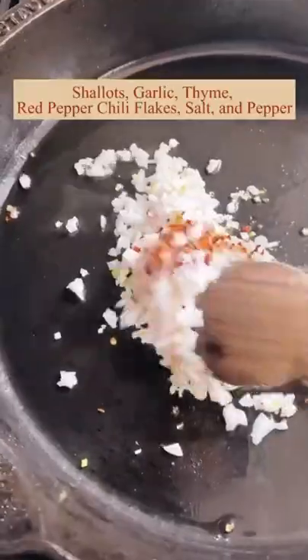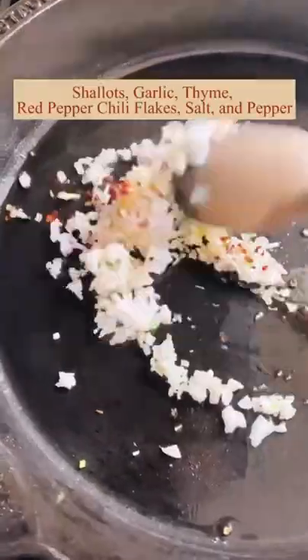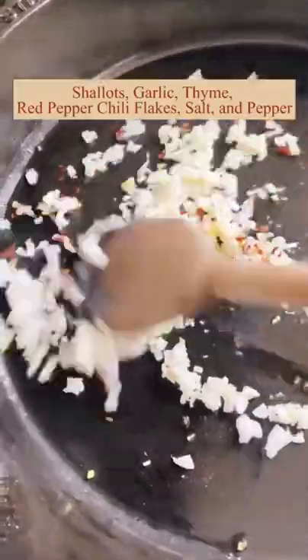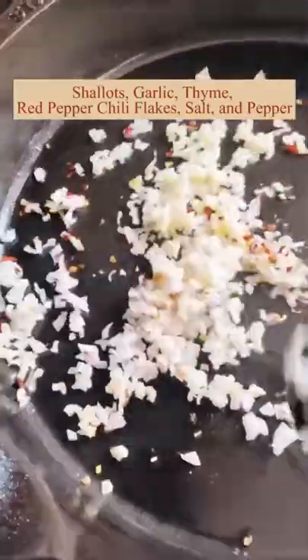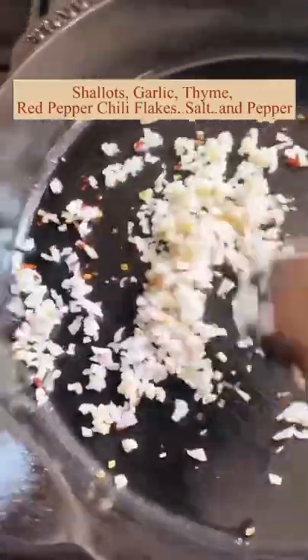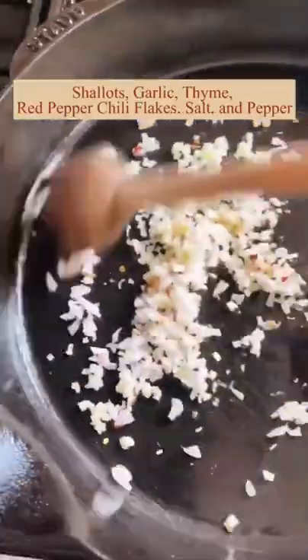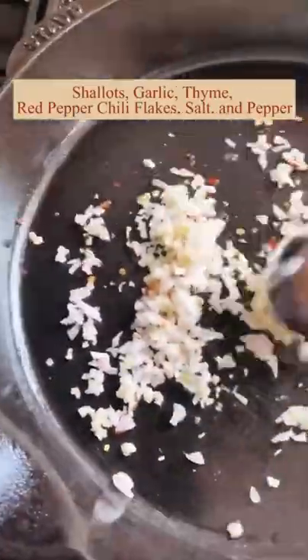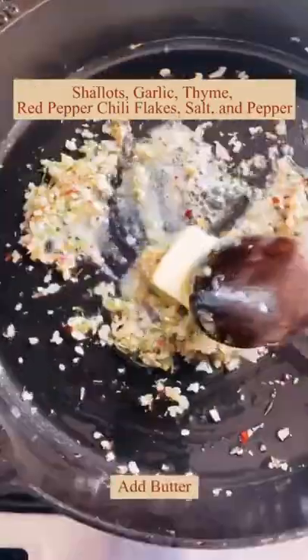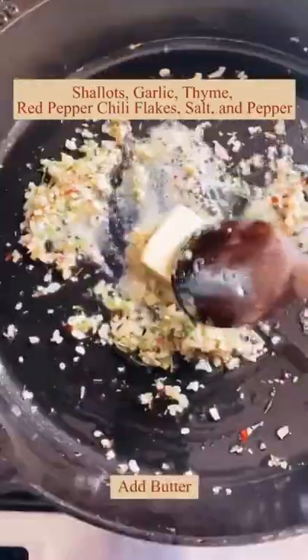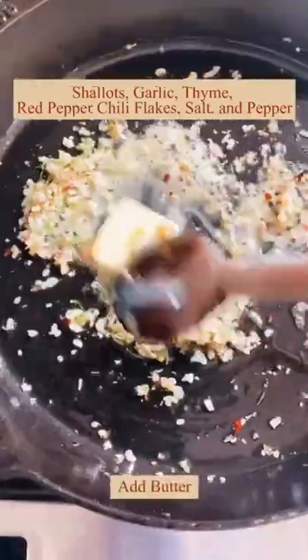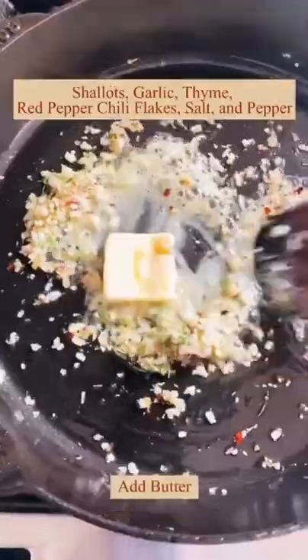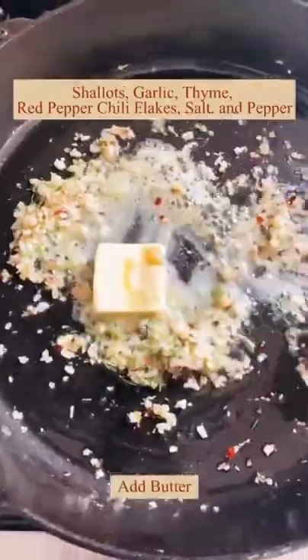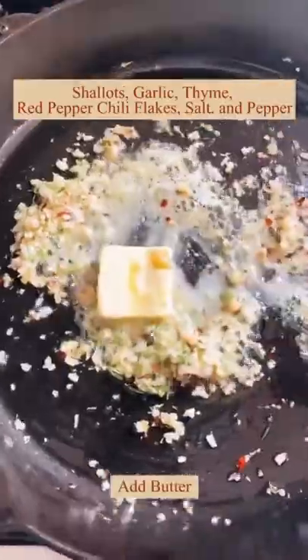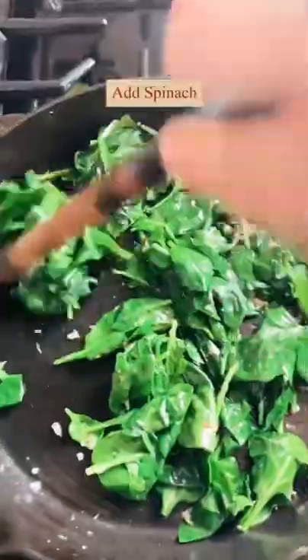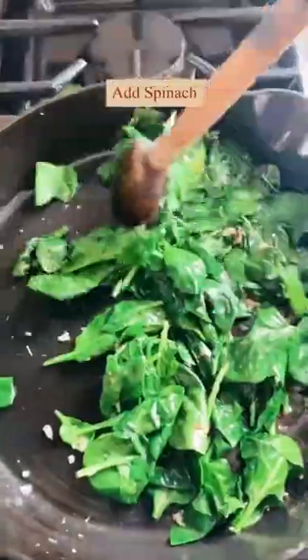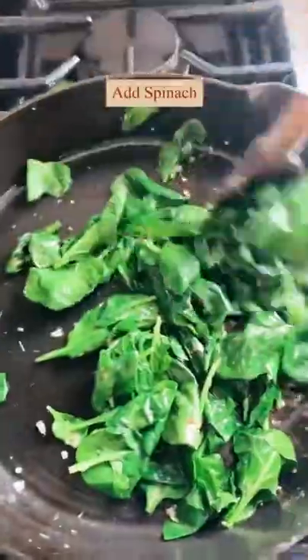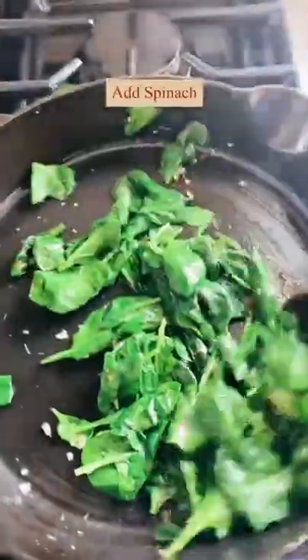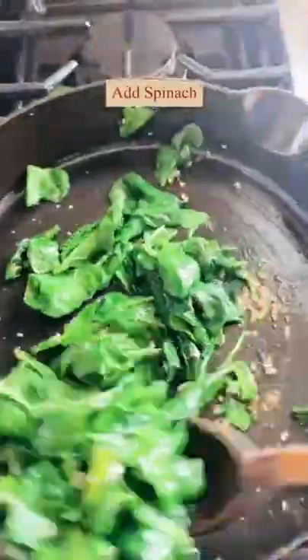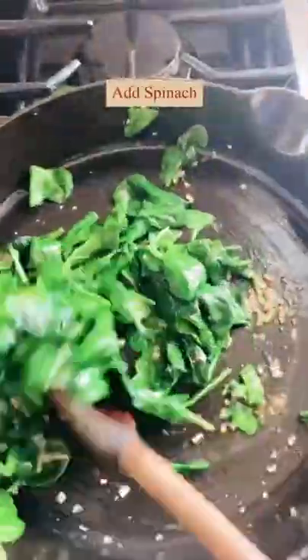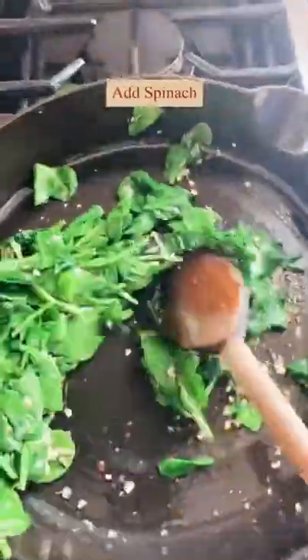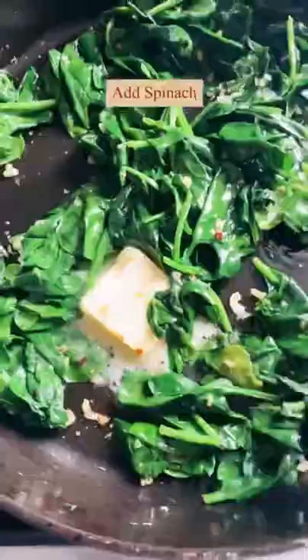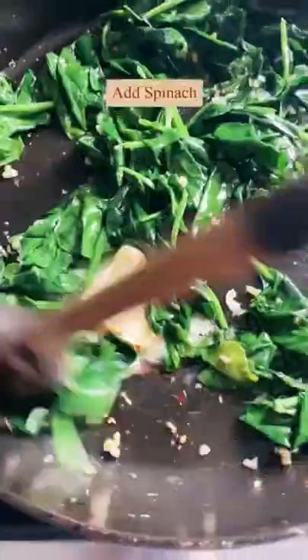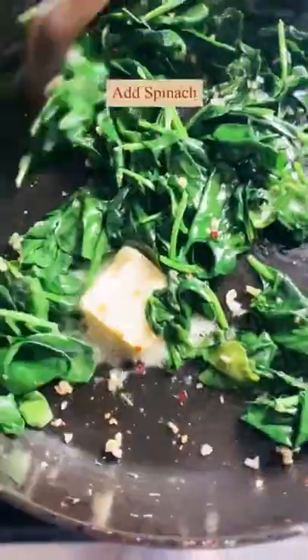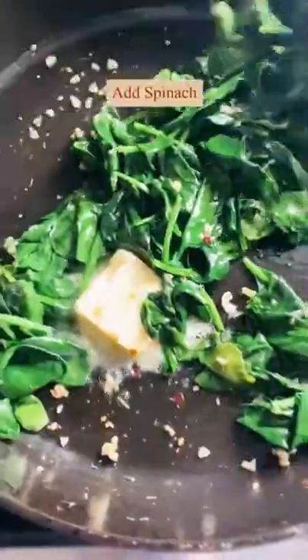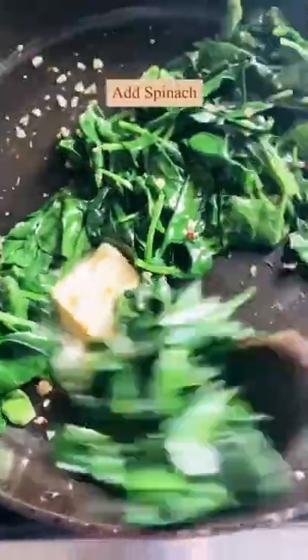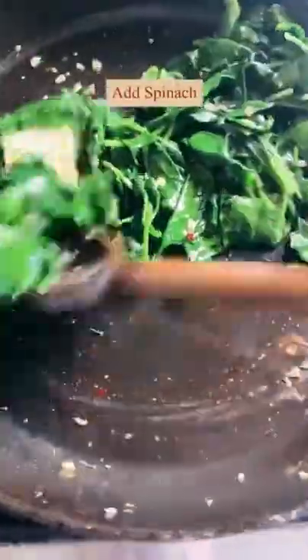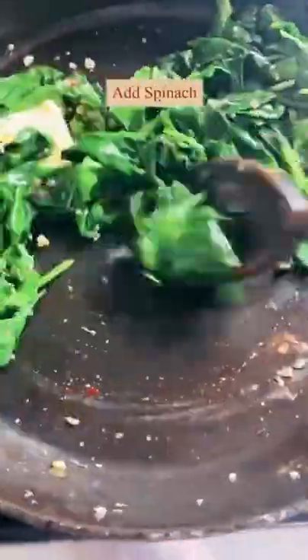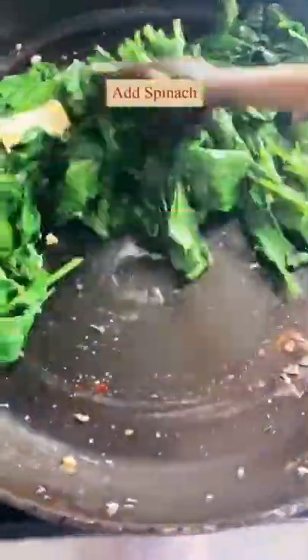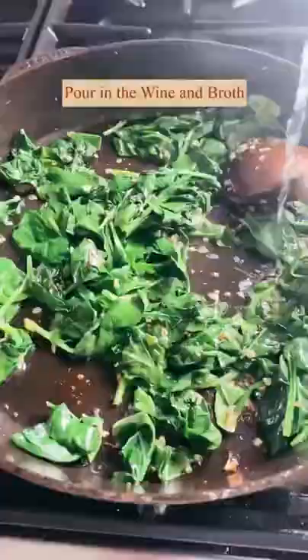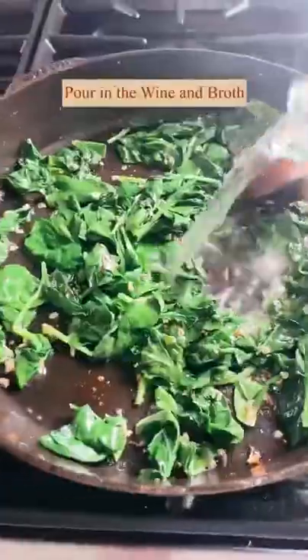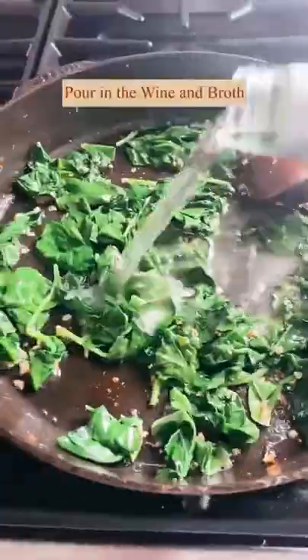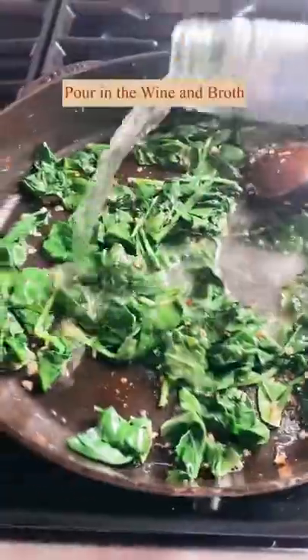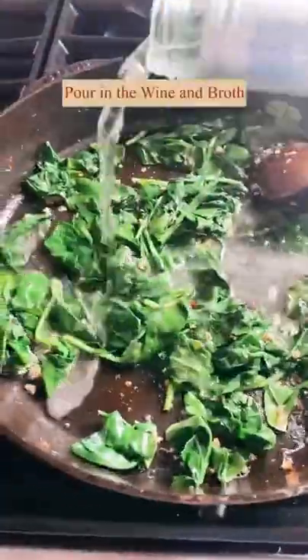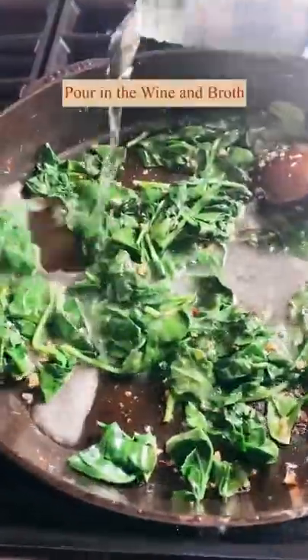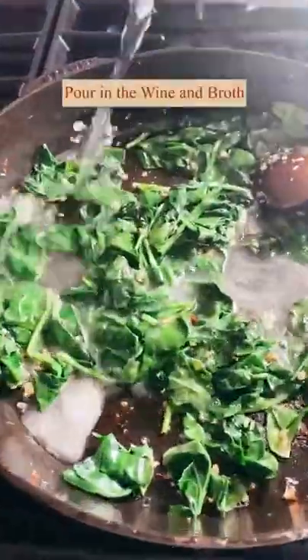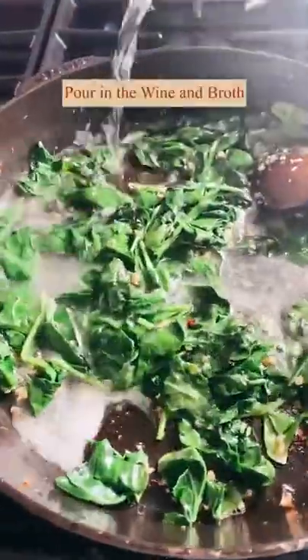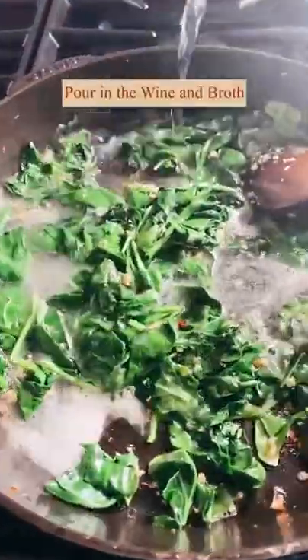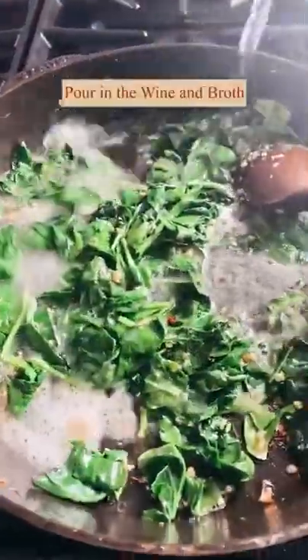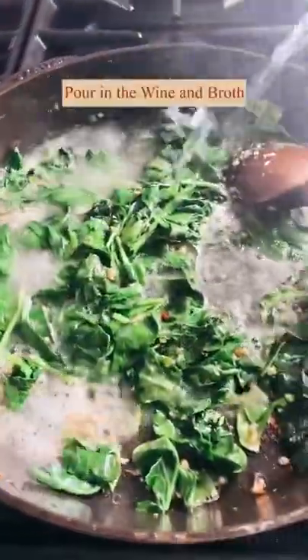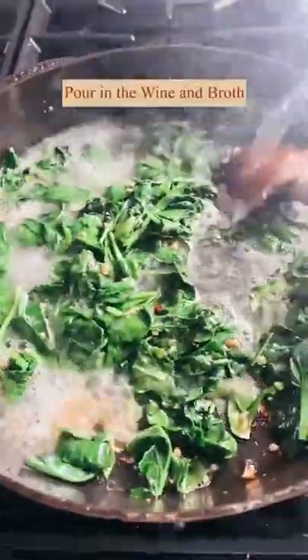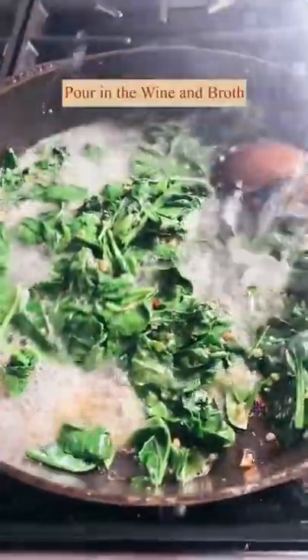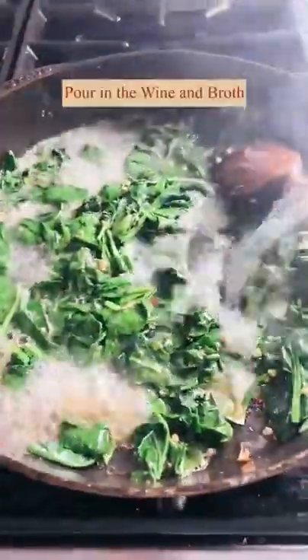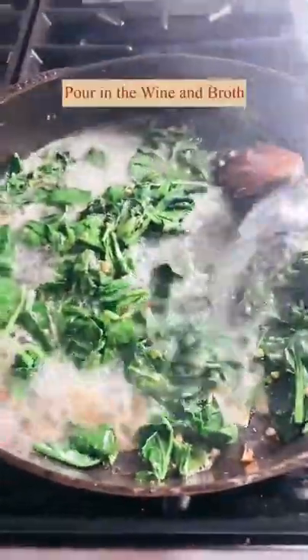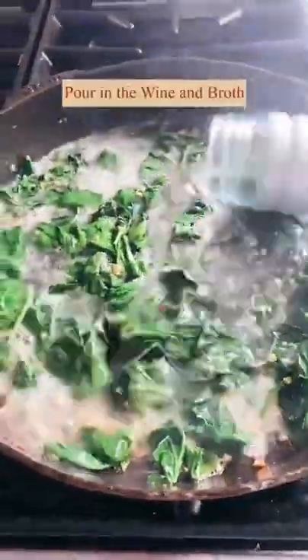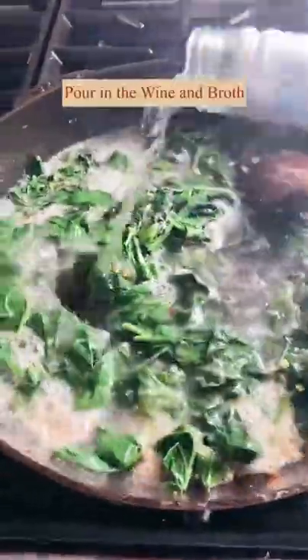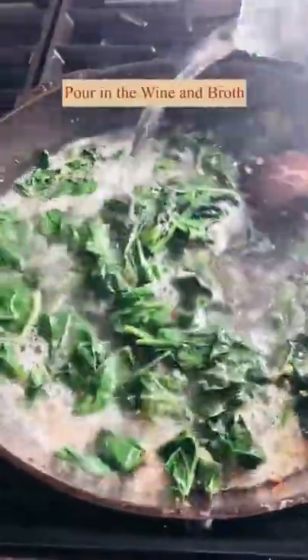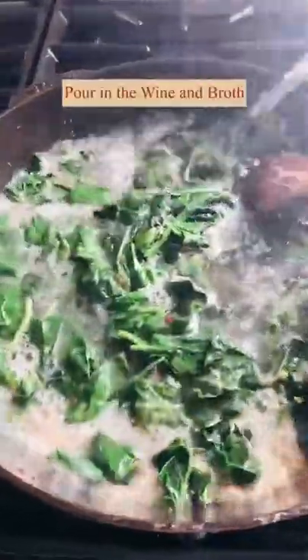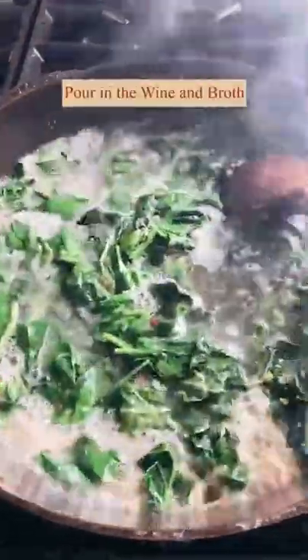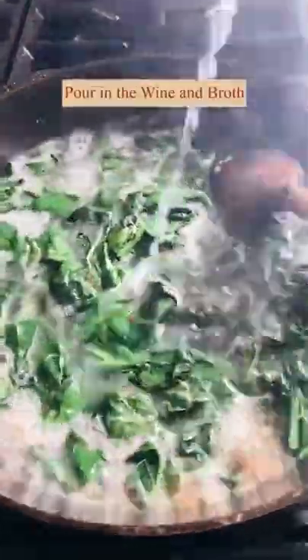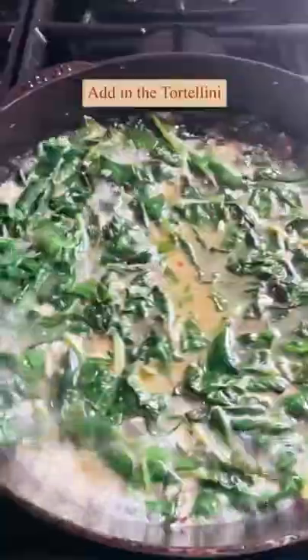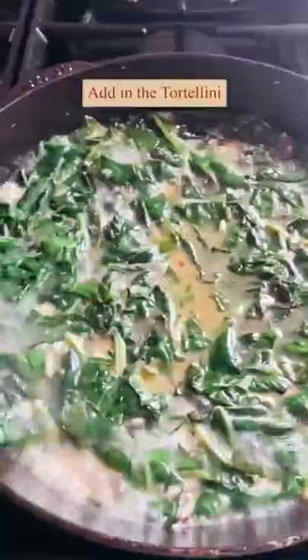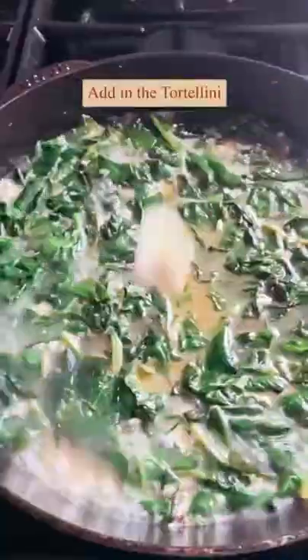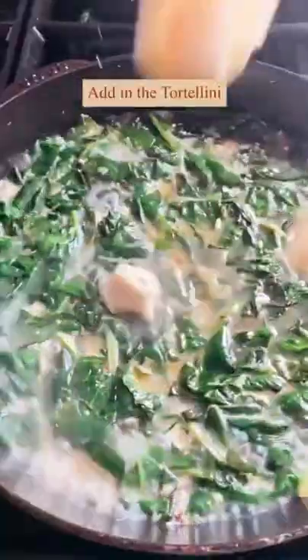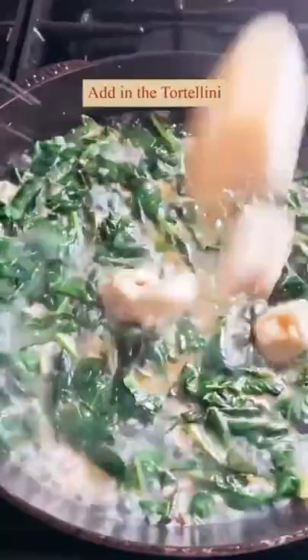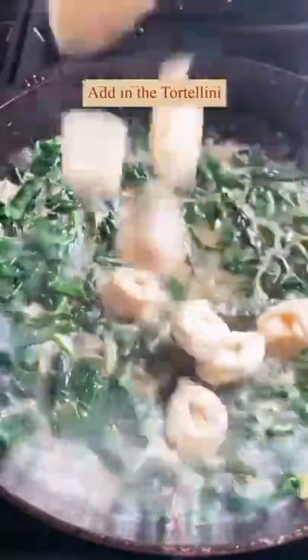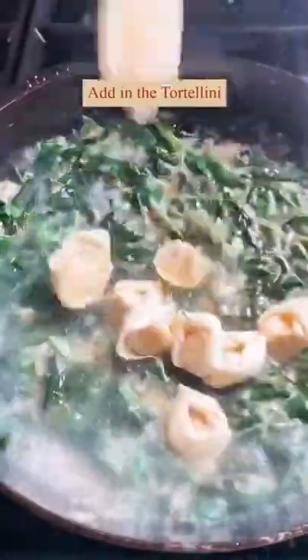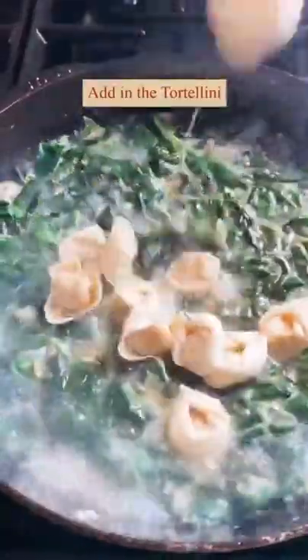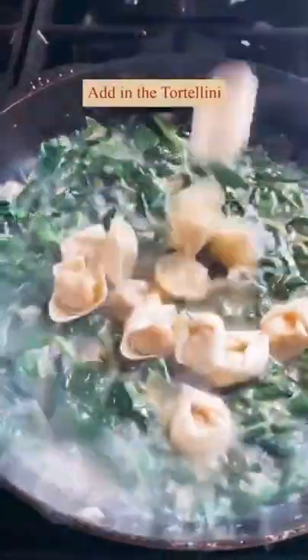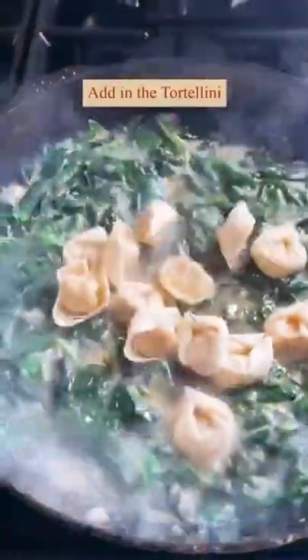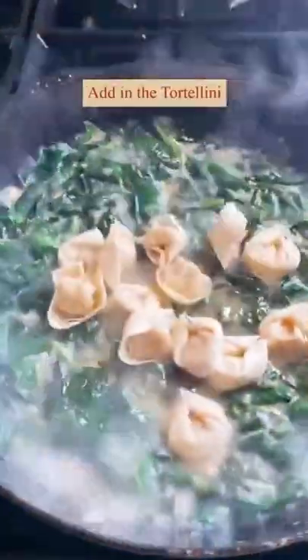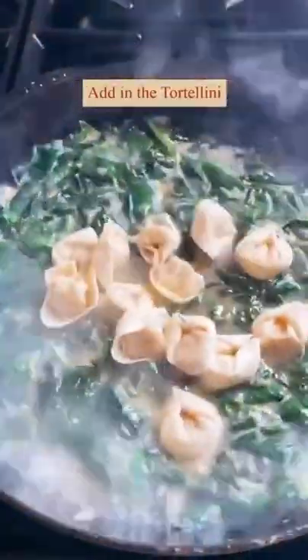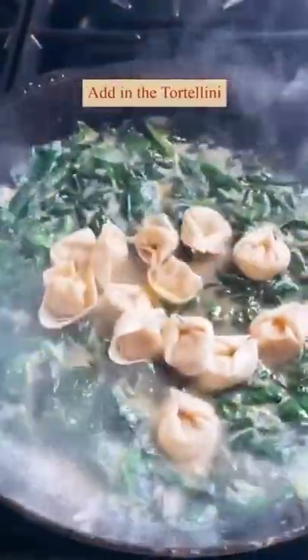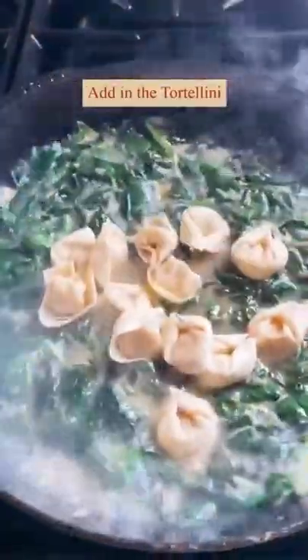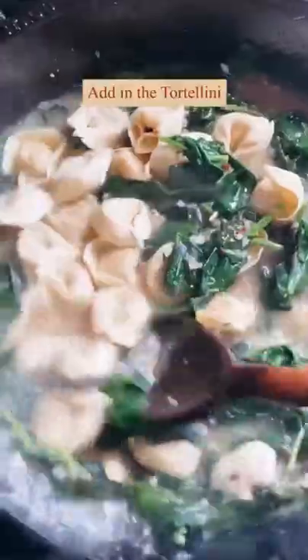In that same skillet, add a little bit of butter and then cook your garlic, your shallots, your thyme, a little bit of crushed red pepper flakes. Throw in some spinach, then pour in some wine and broth.